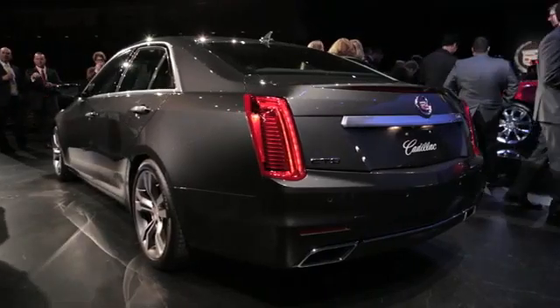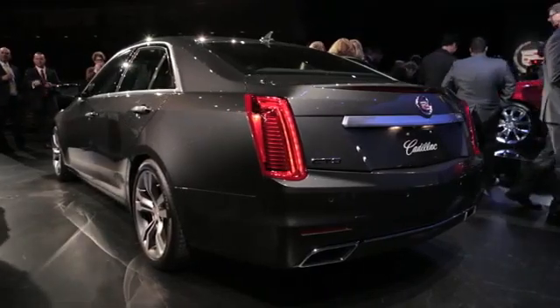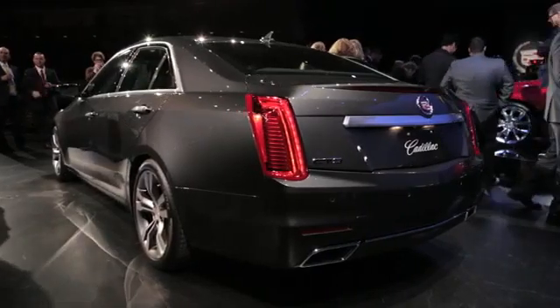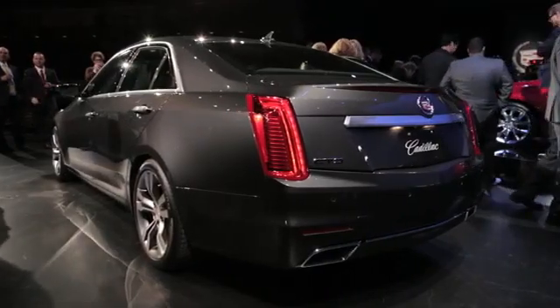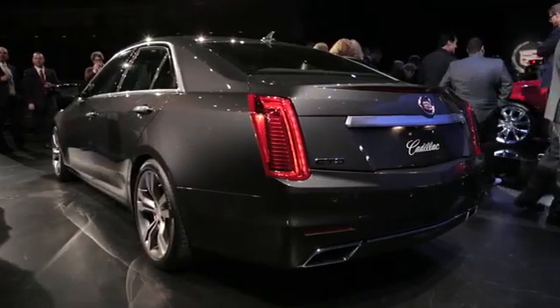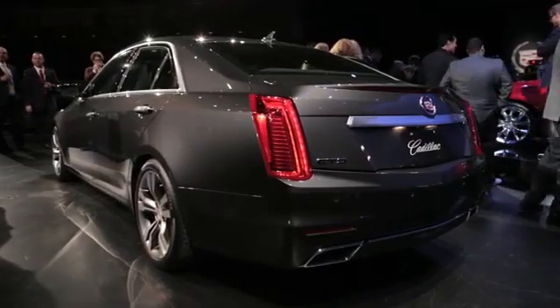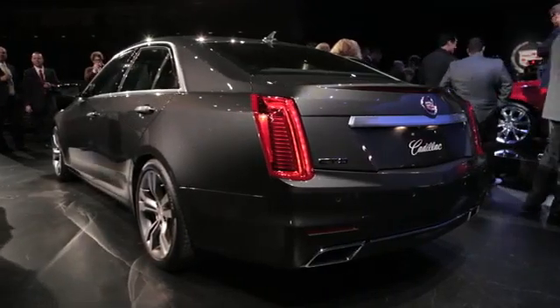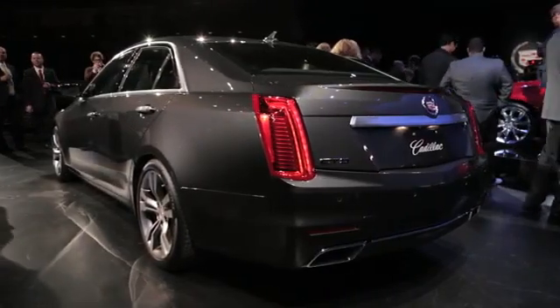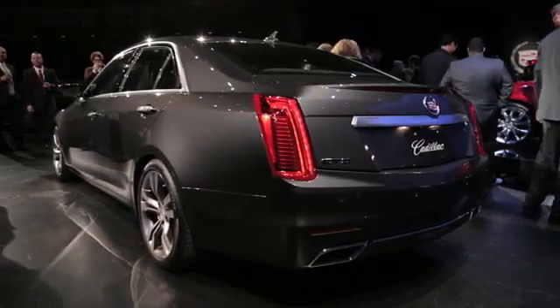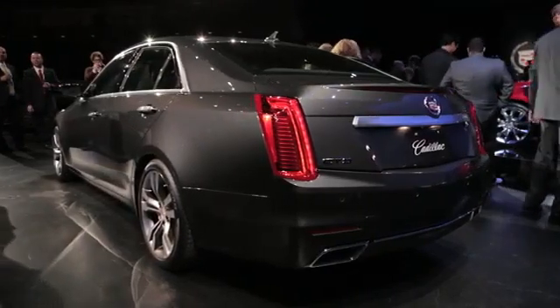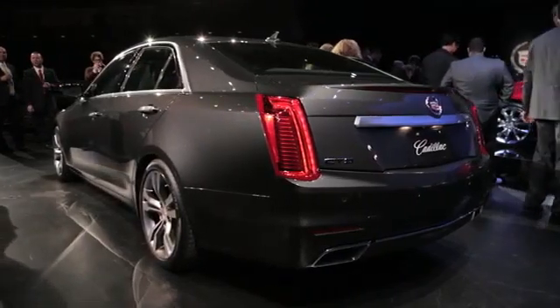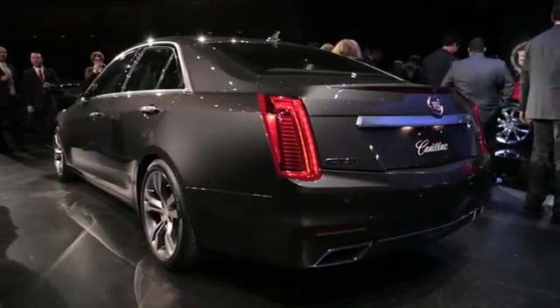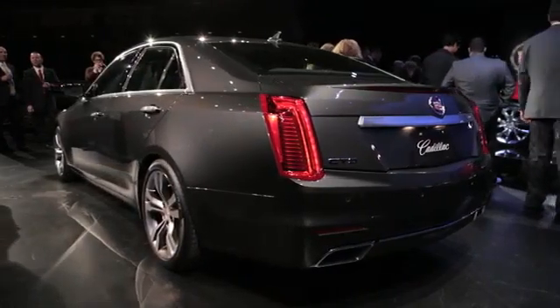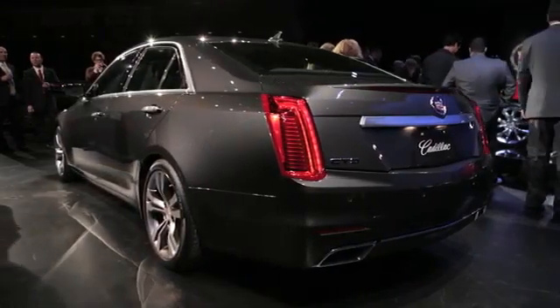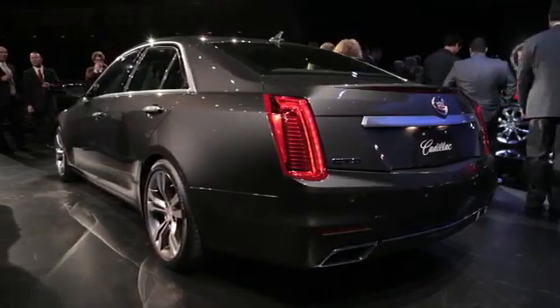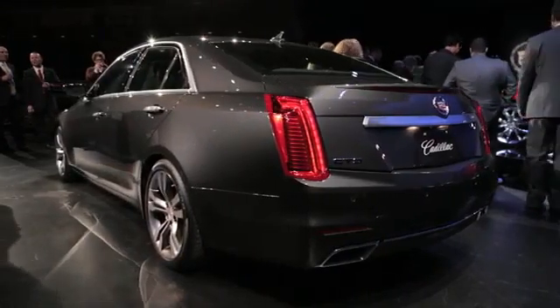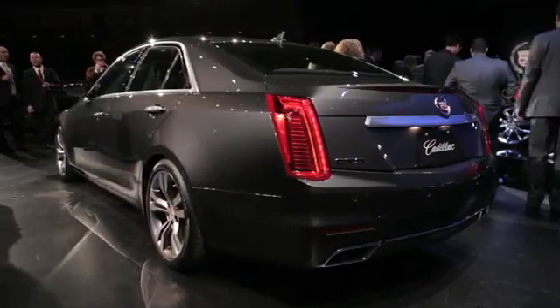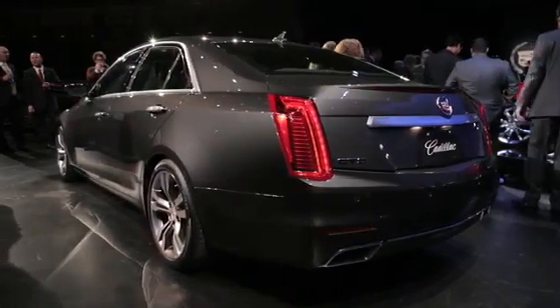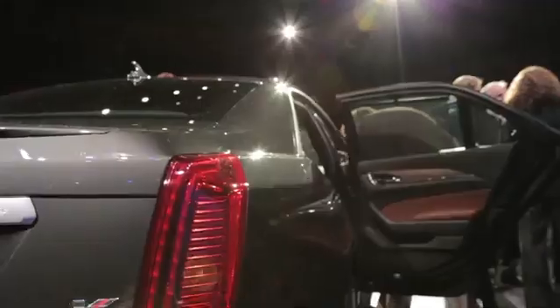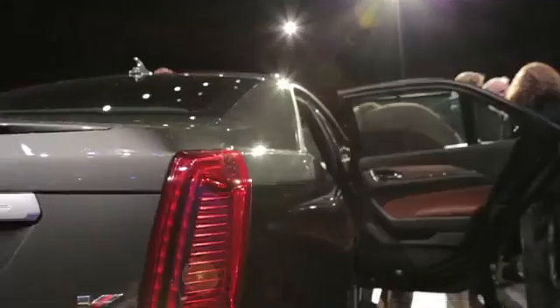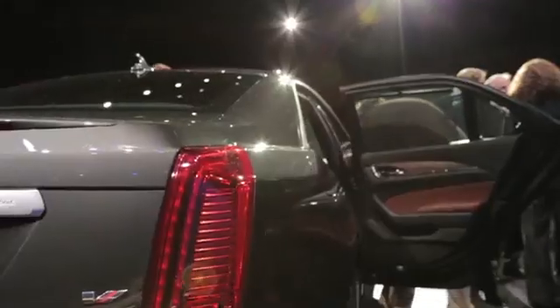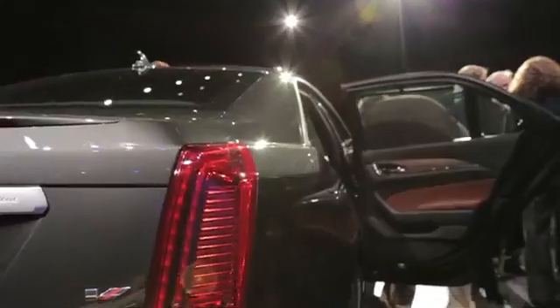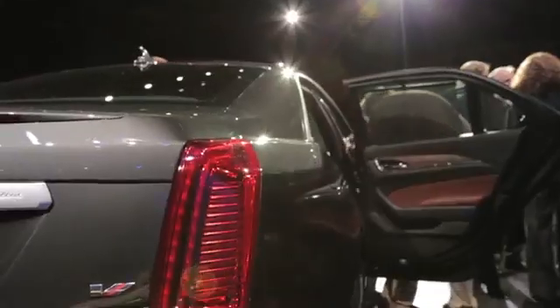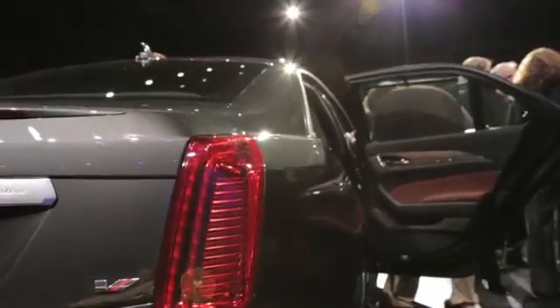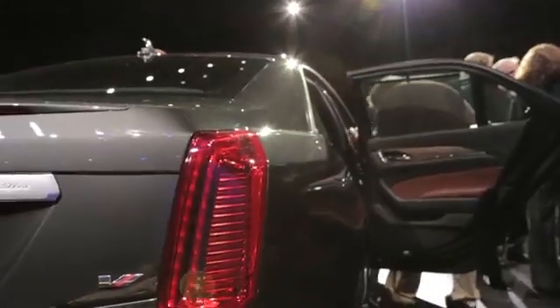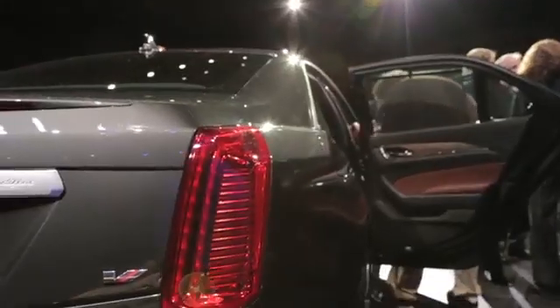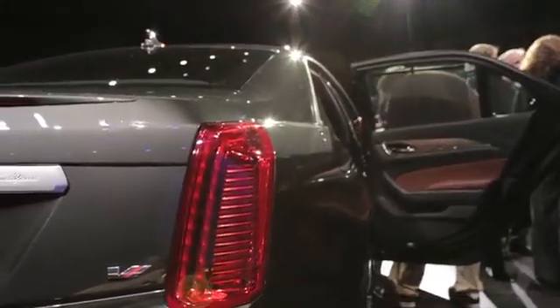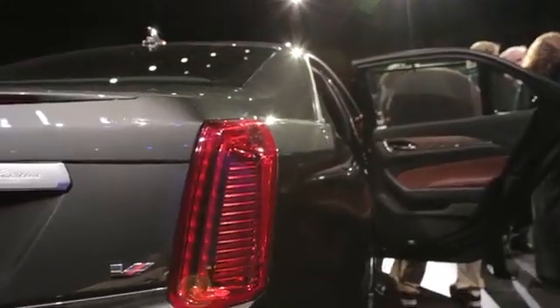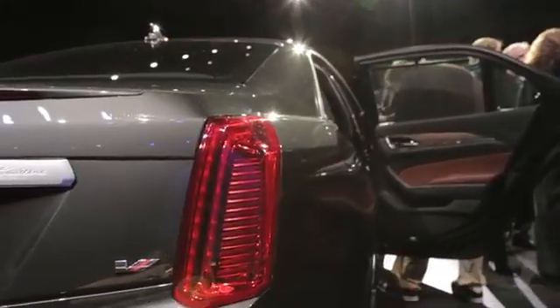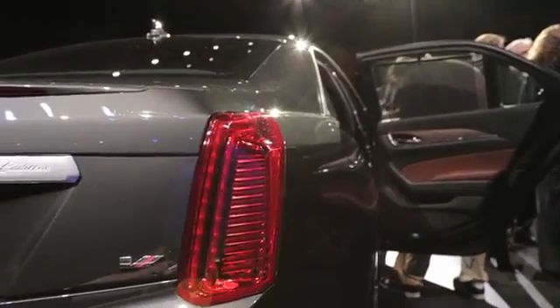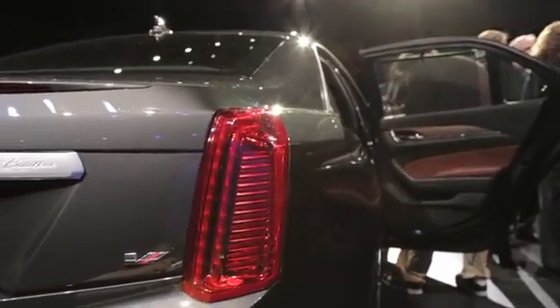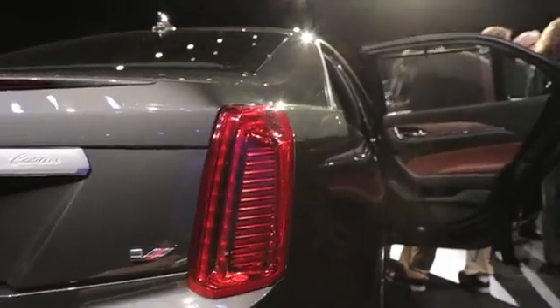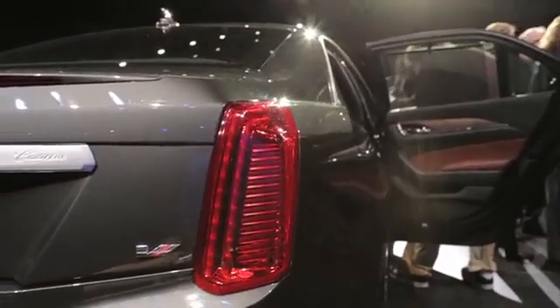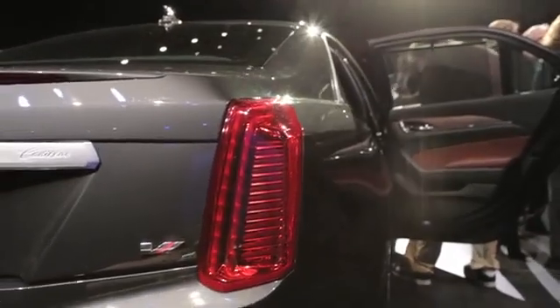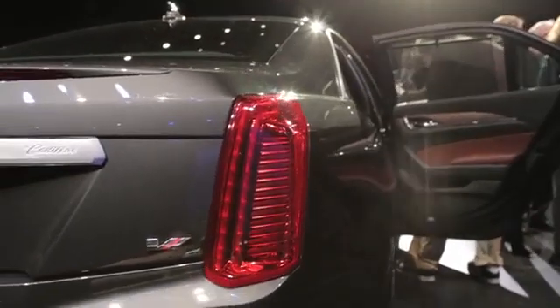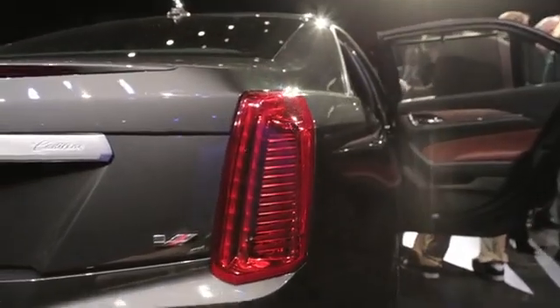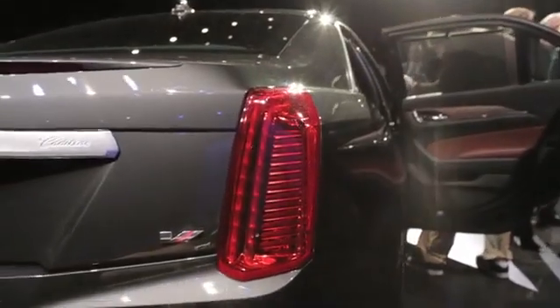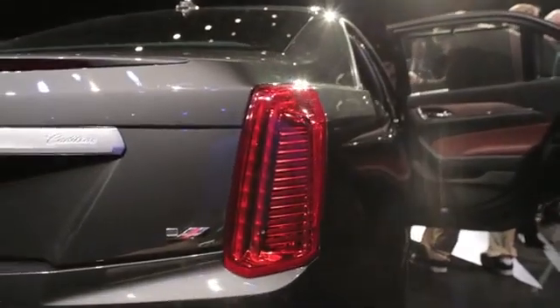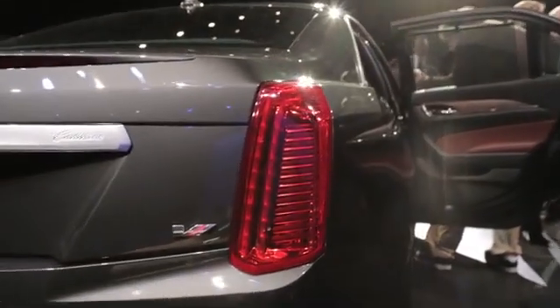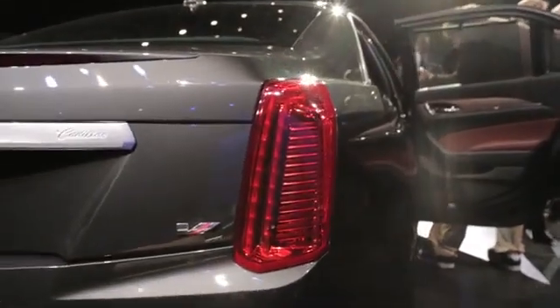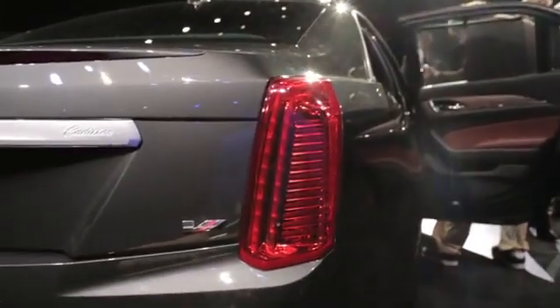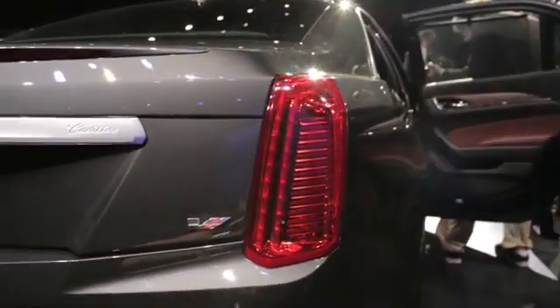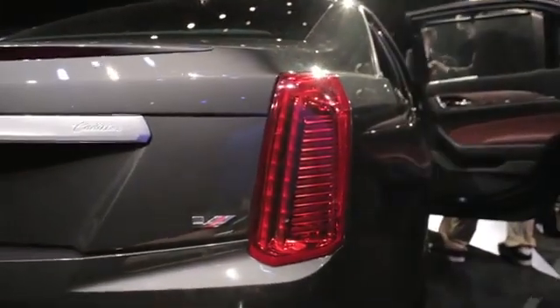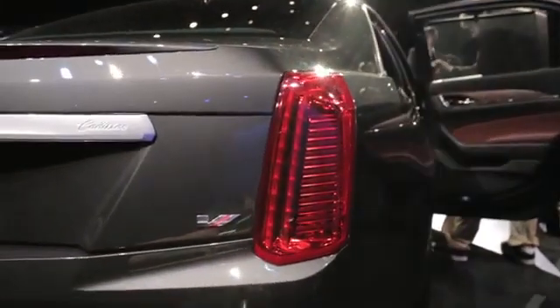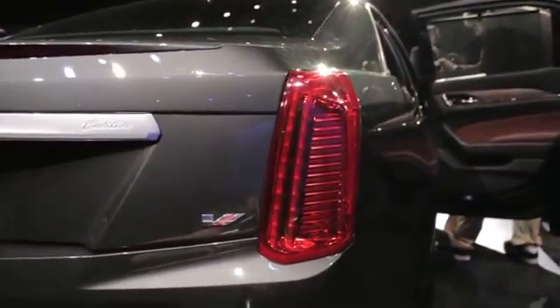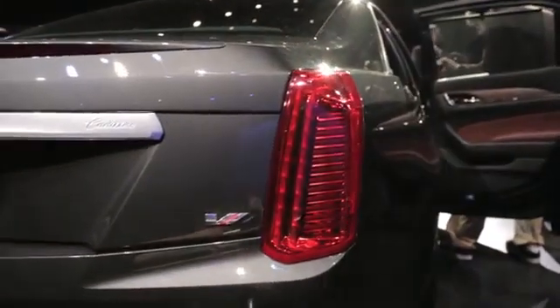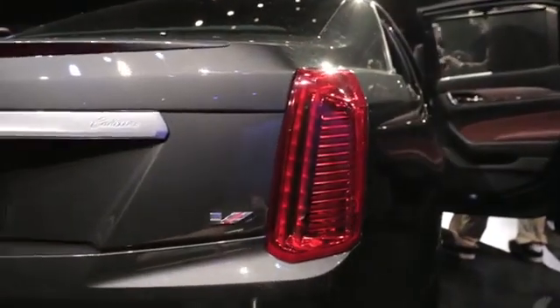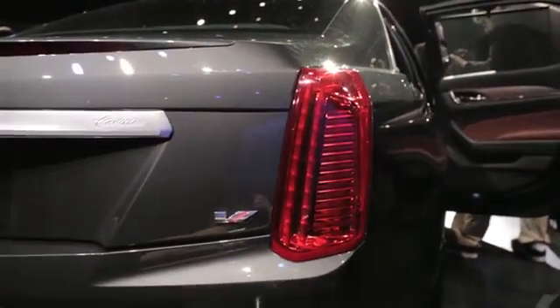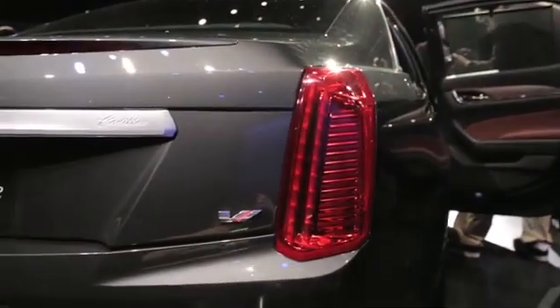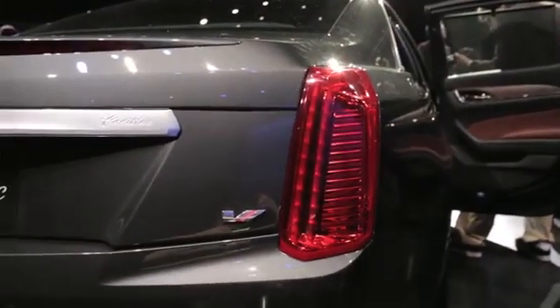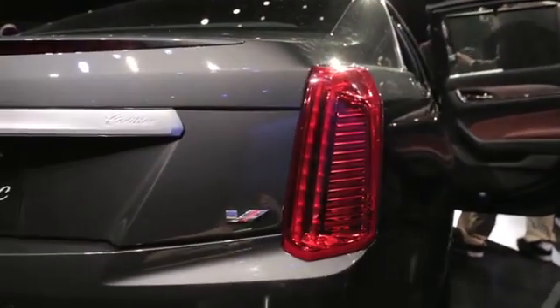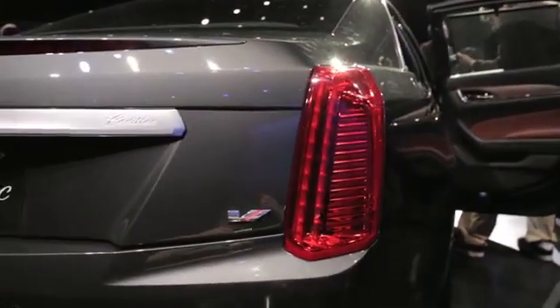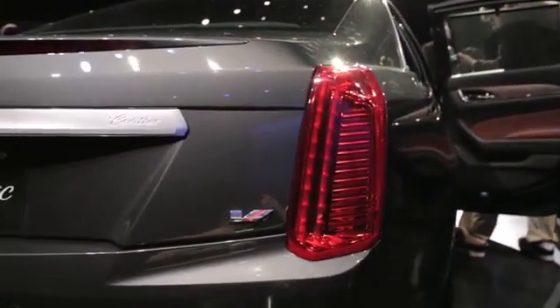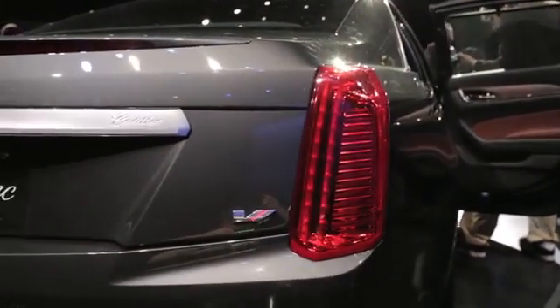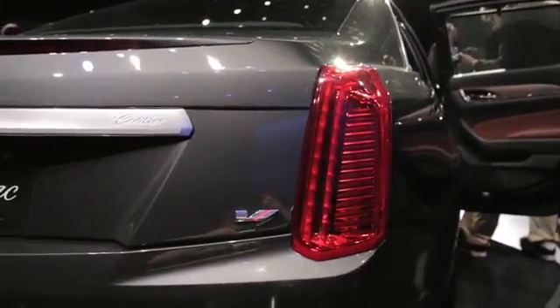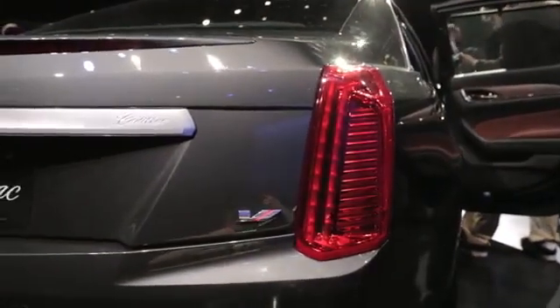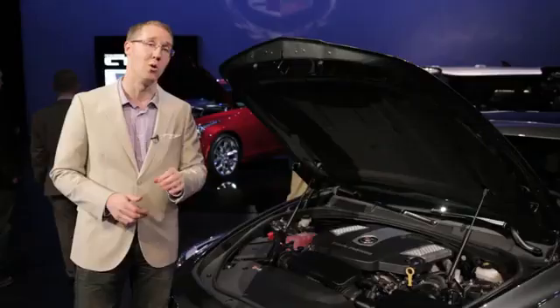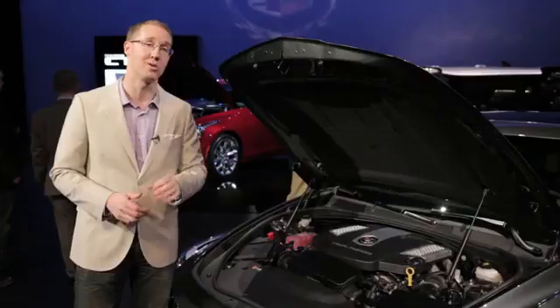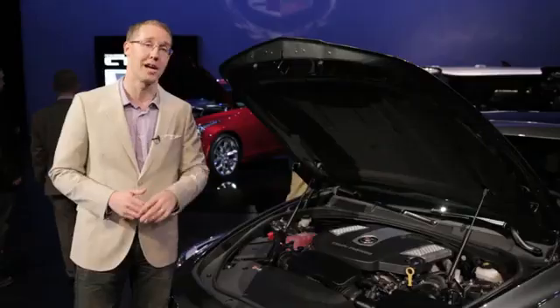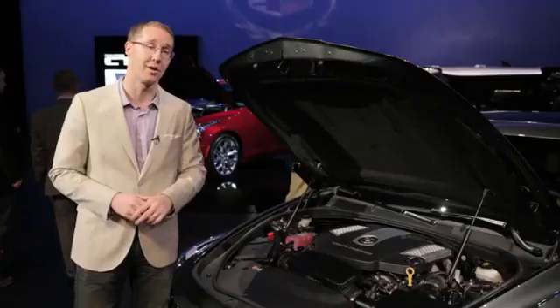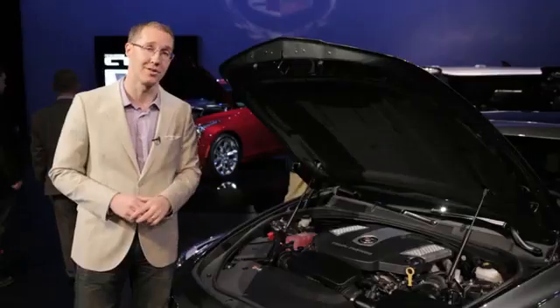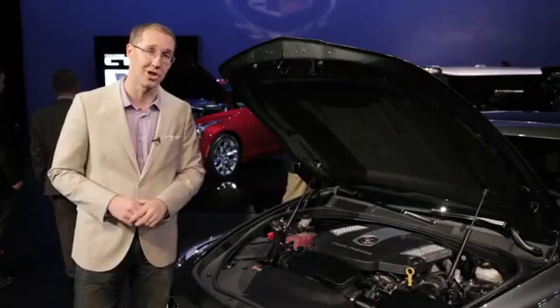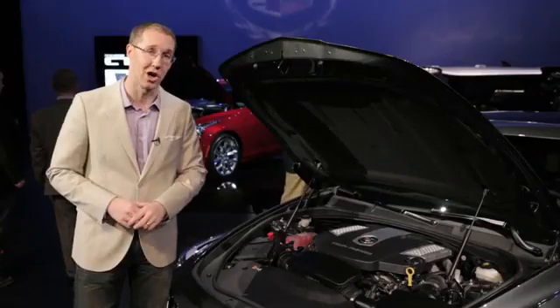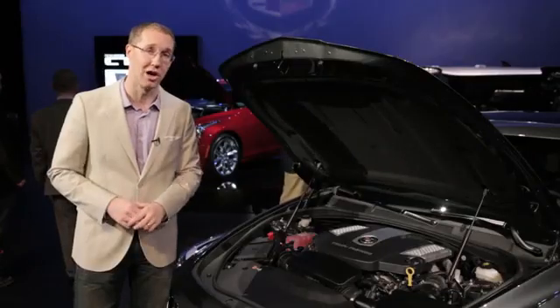It also gets a track mode which will adjust the steering settings as well as the magnetic ride suspension to give the very most out of this car.